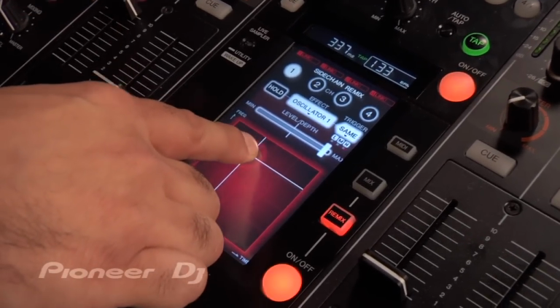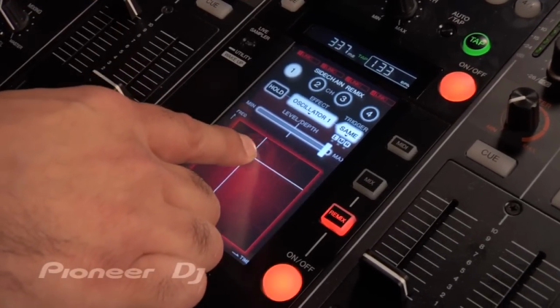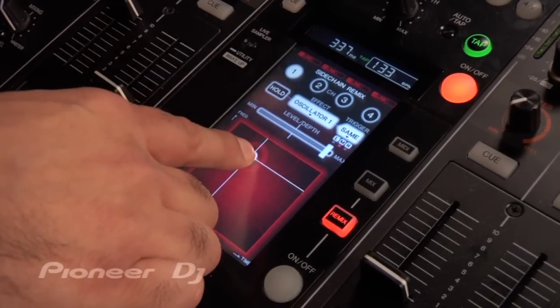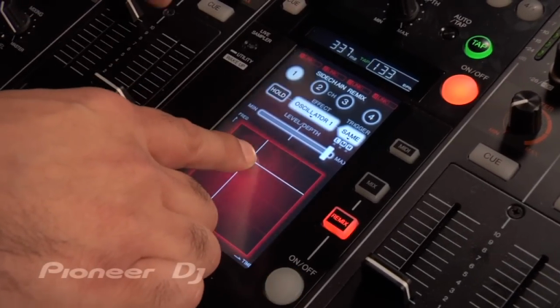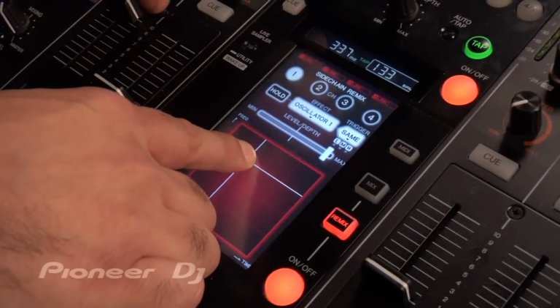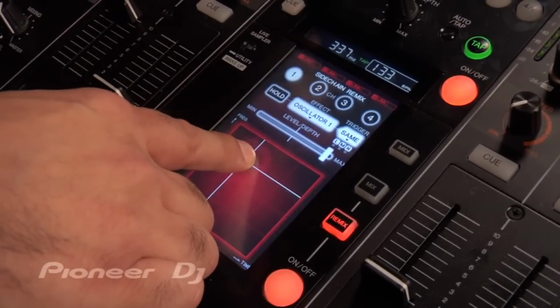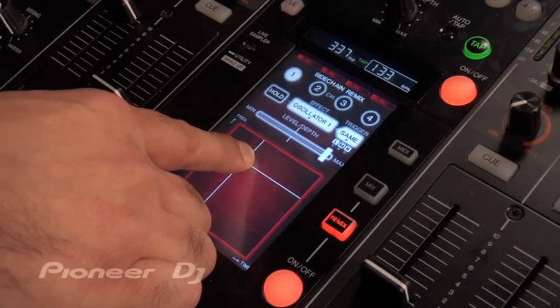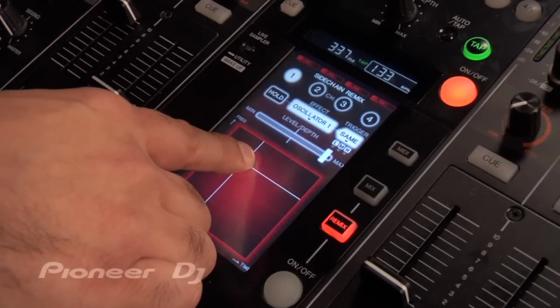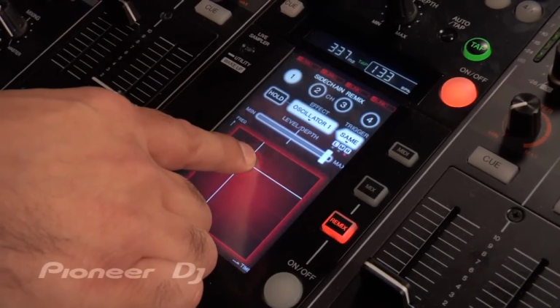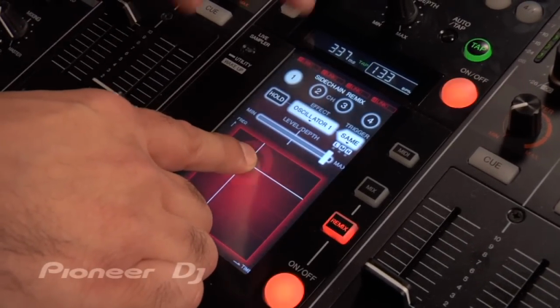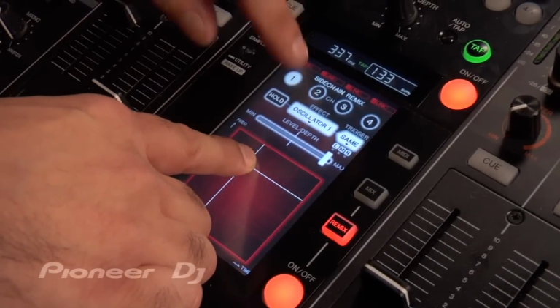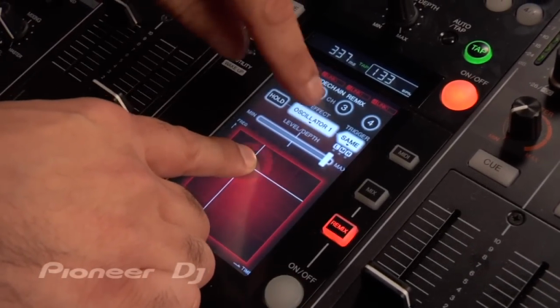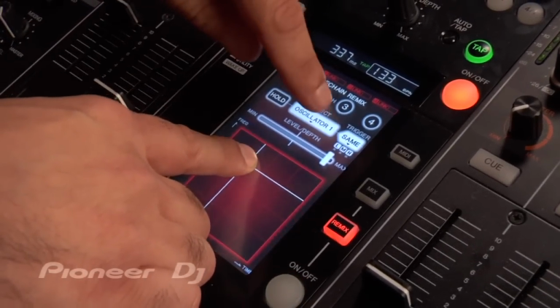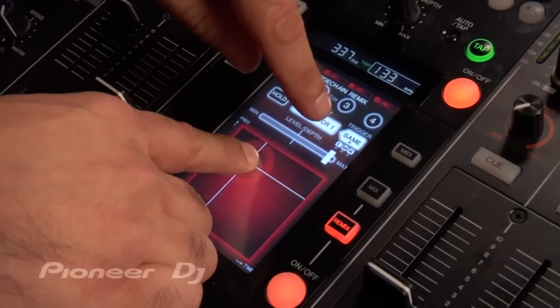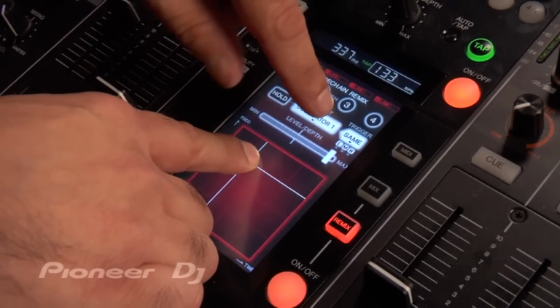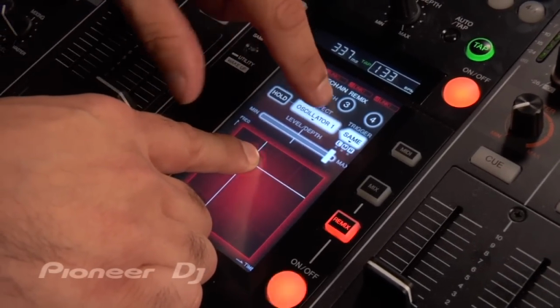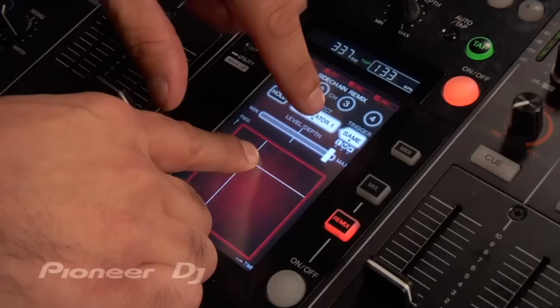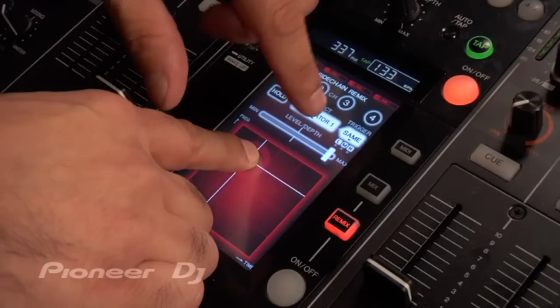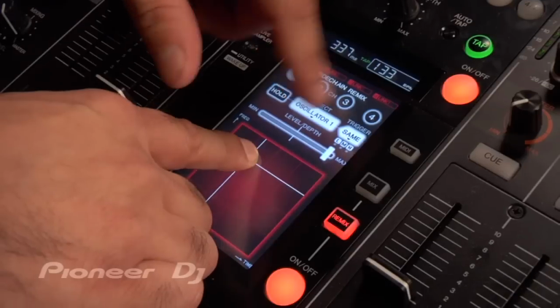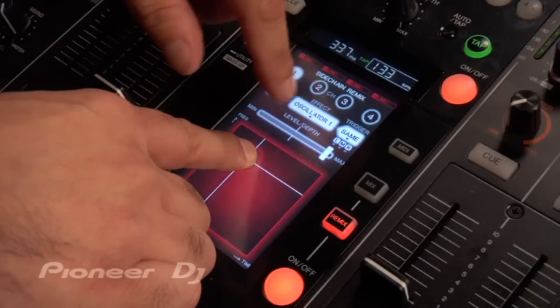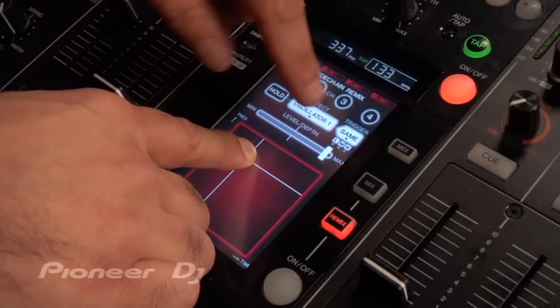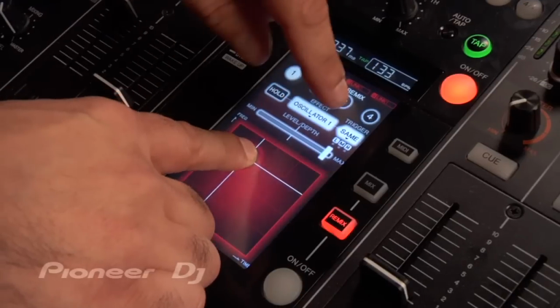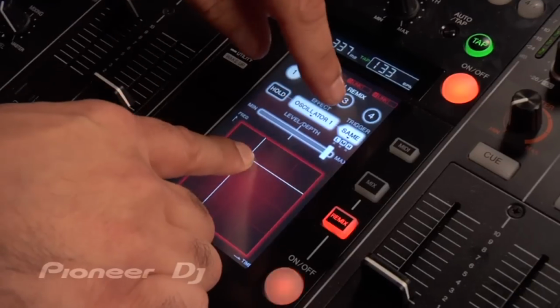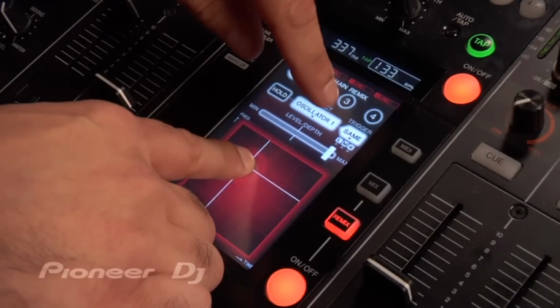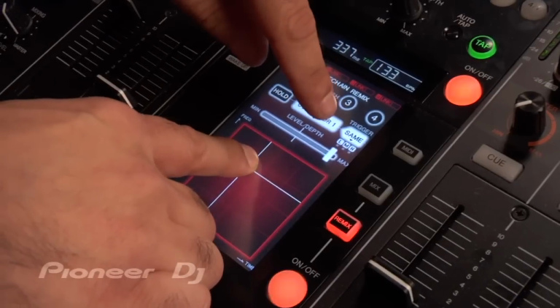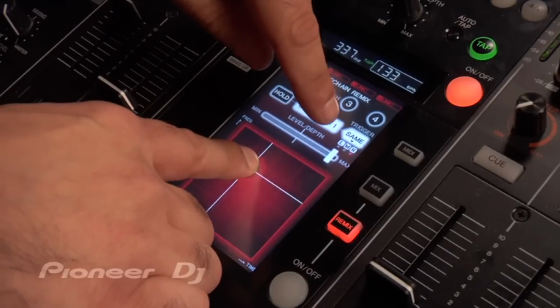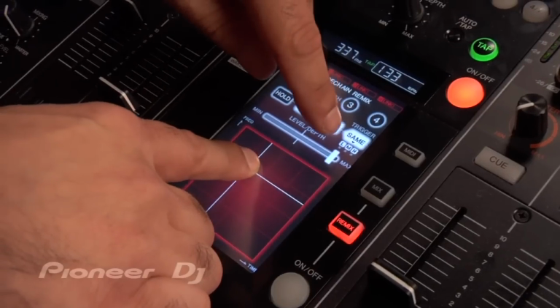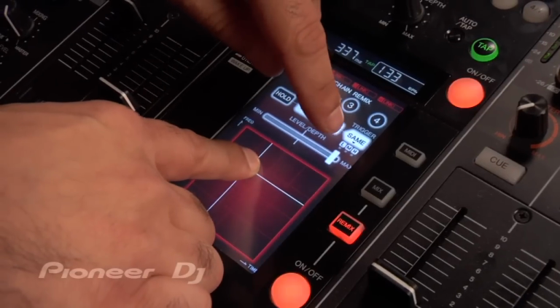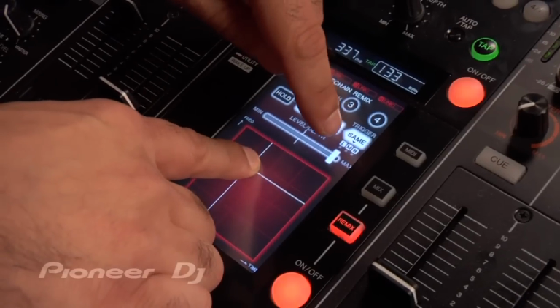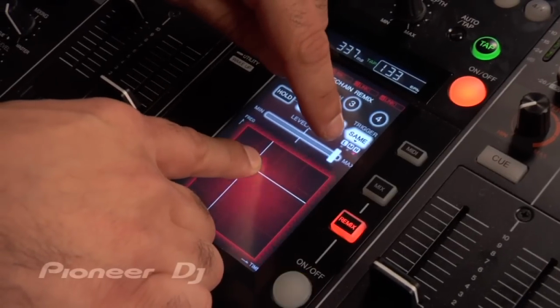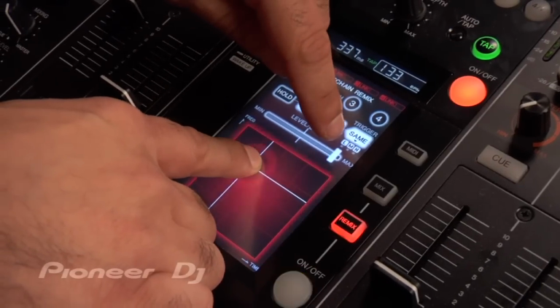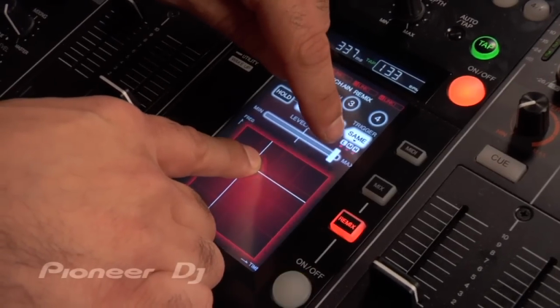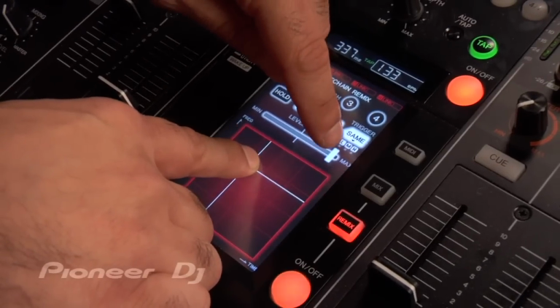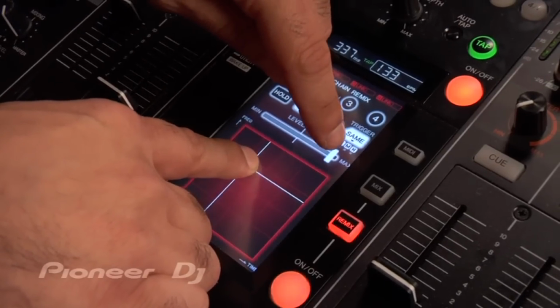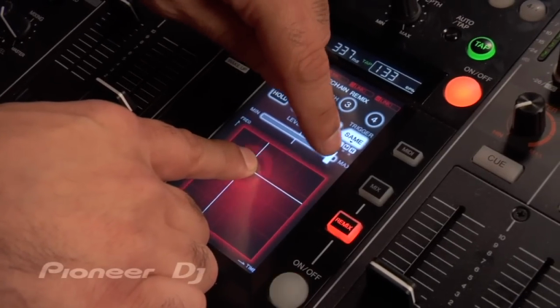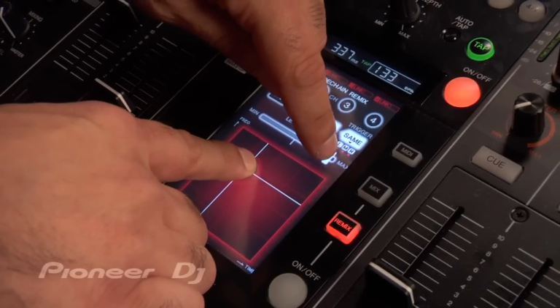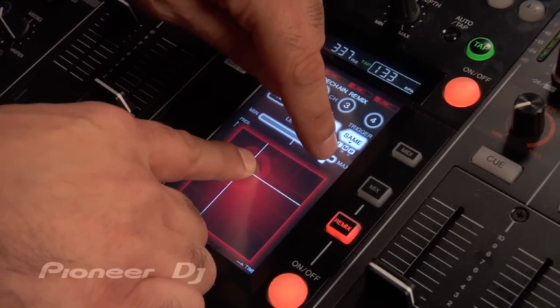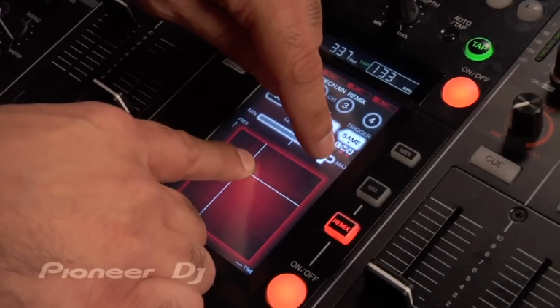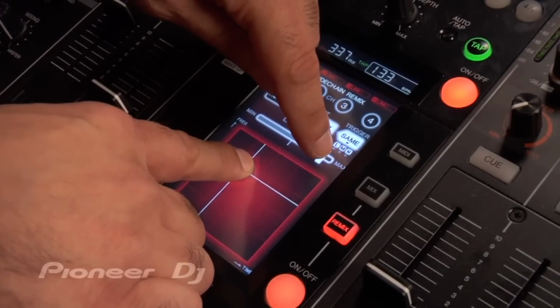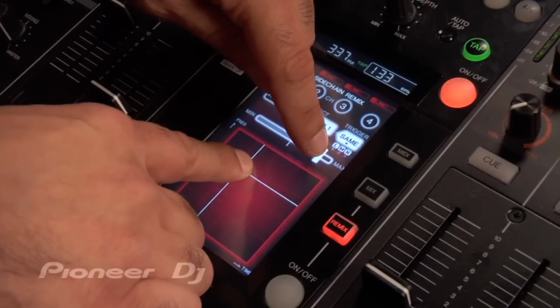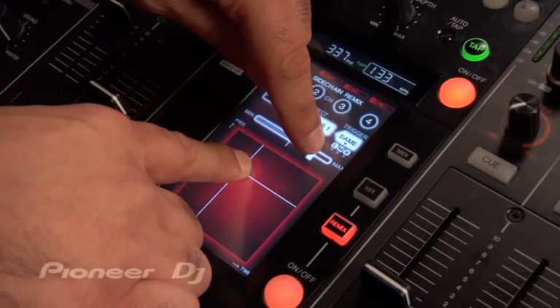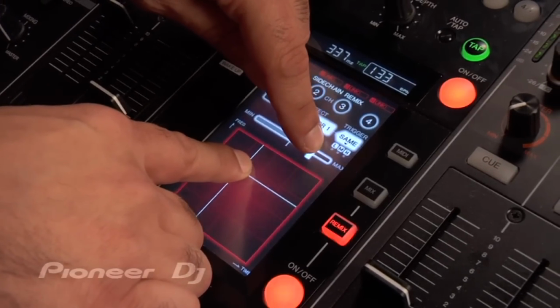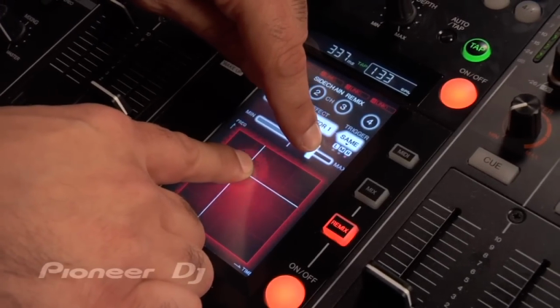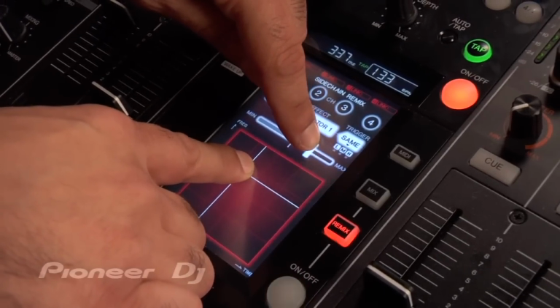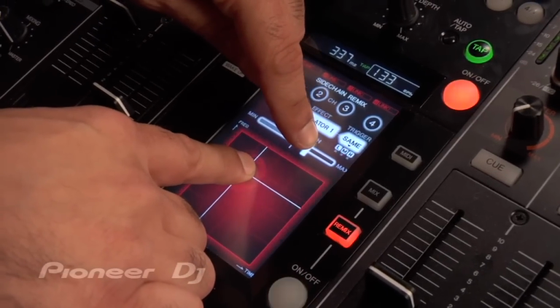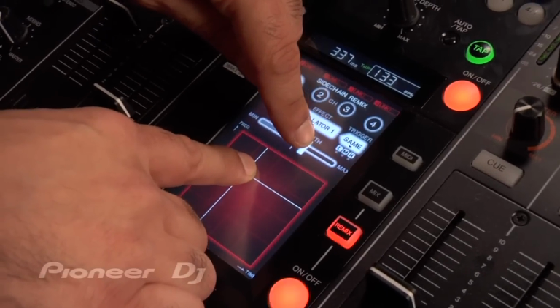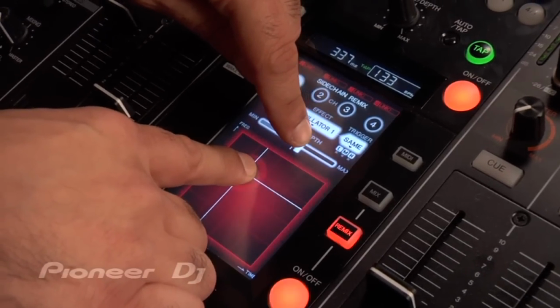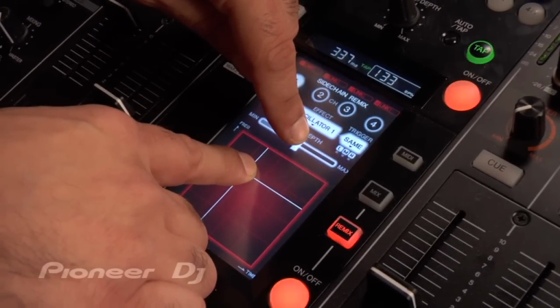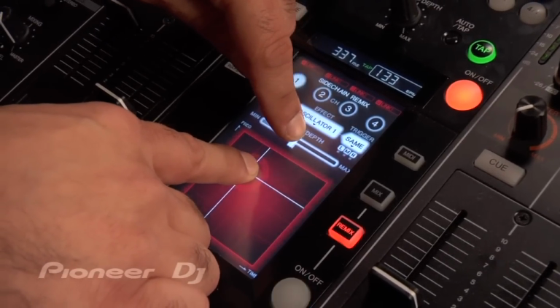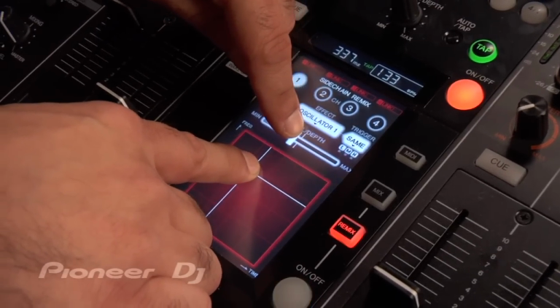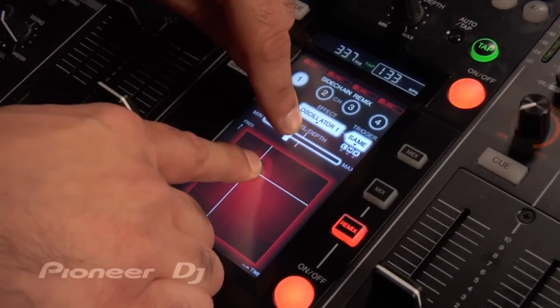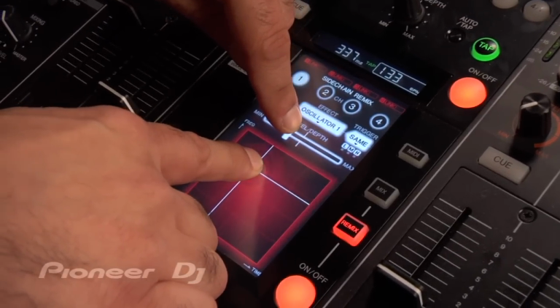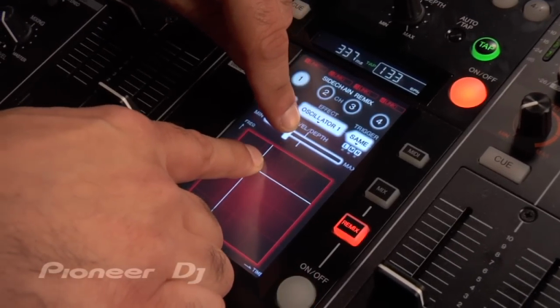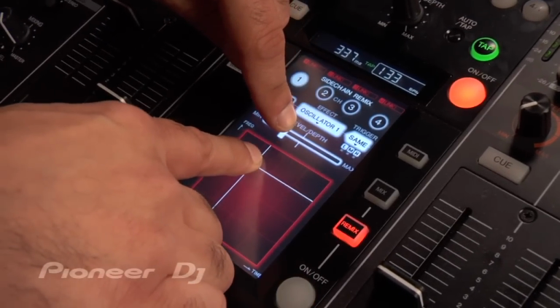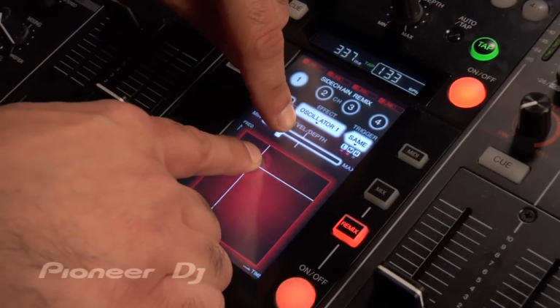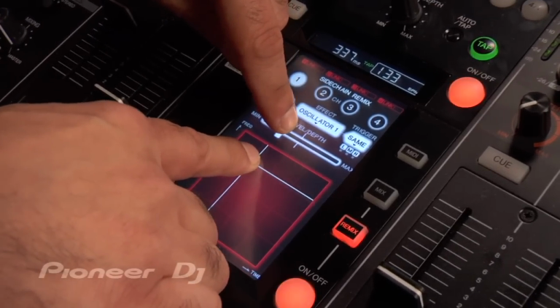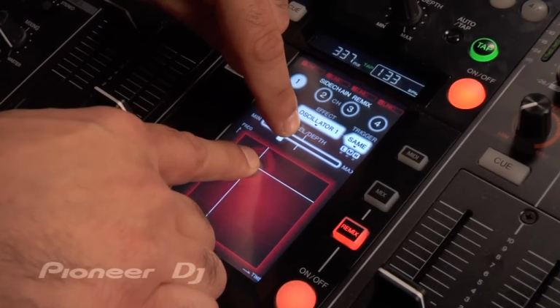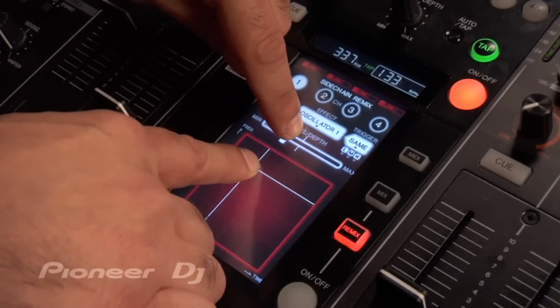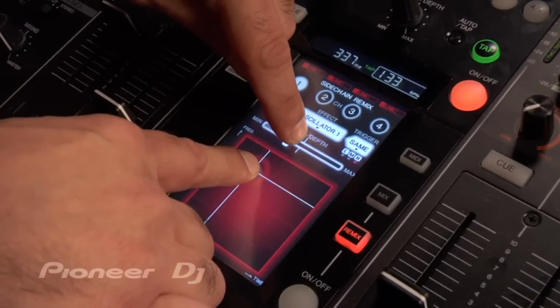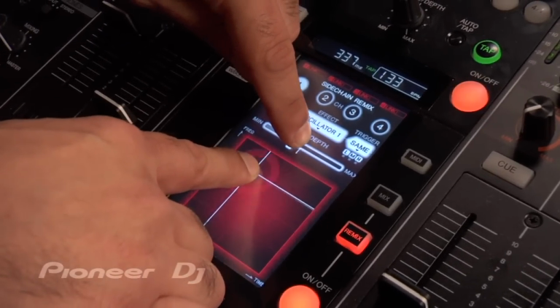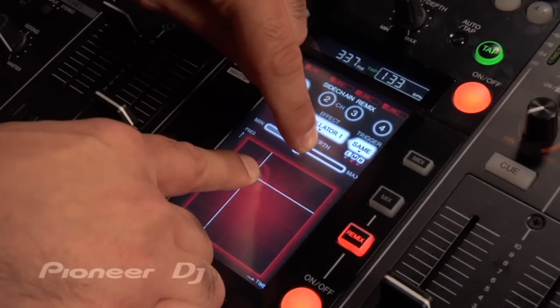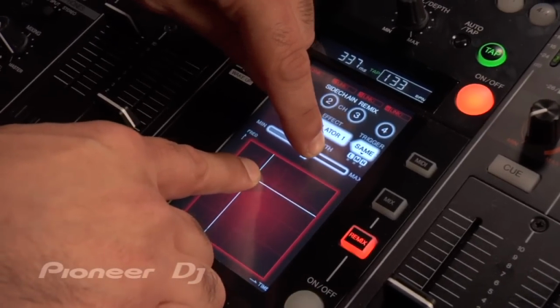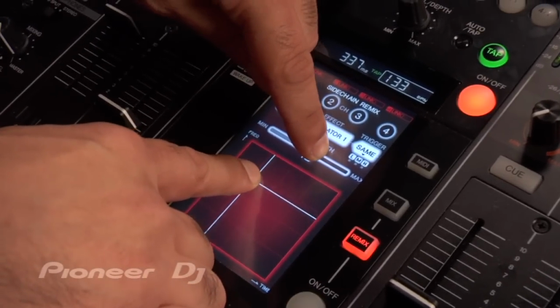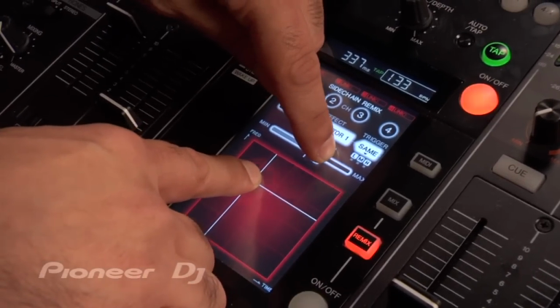You can also change the level and the depth of the effect by just moving the on-screen fader here. Since it's multi-touch, I can do that at the same time.